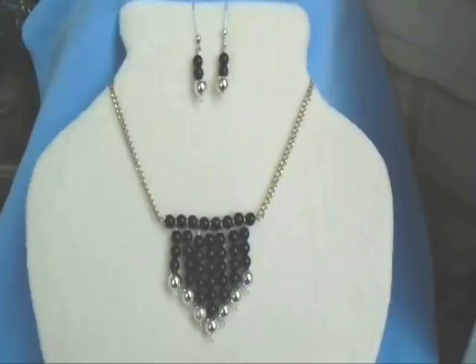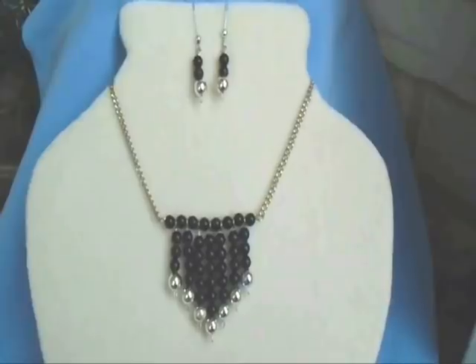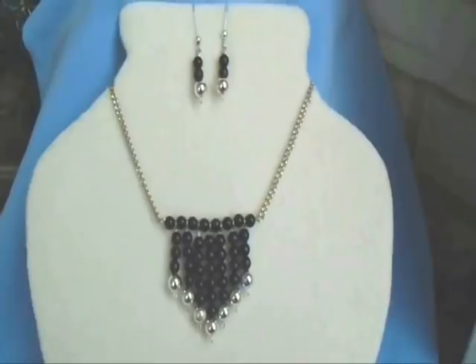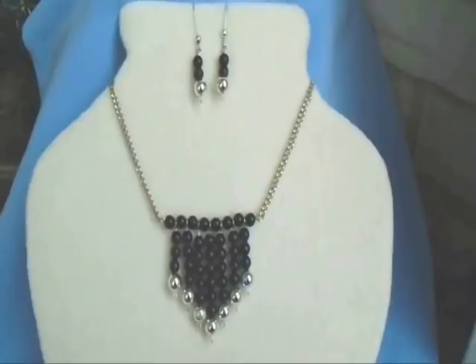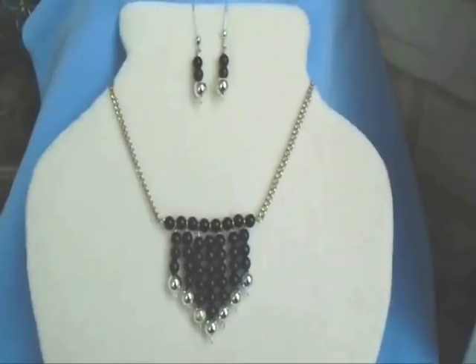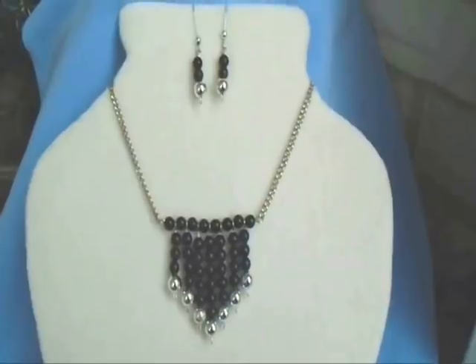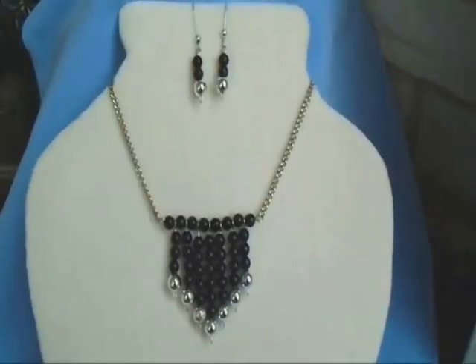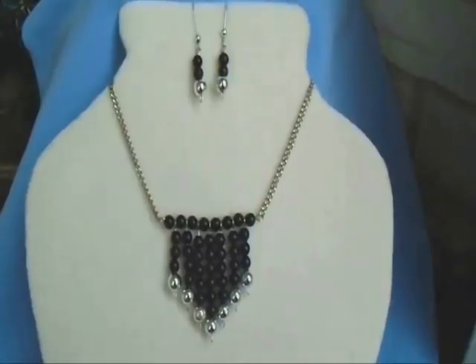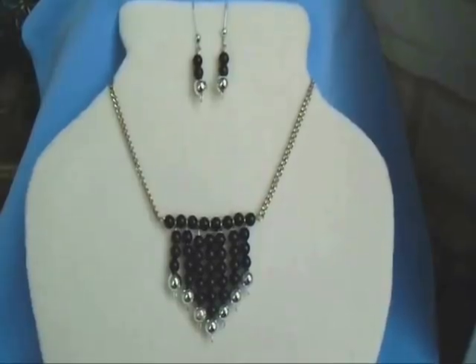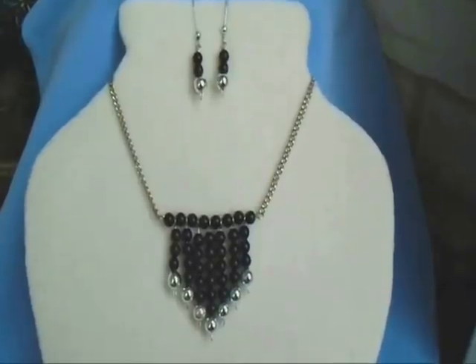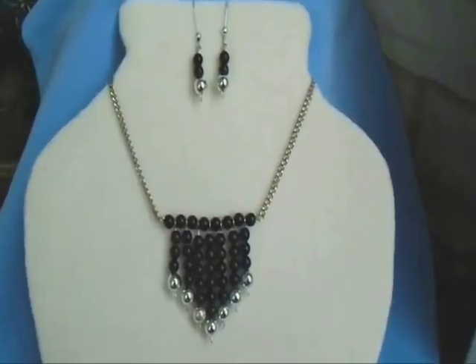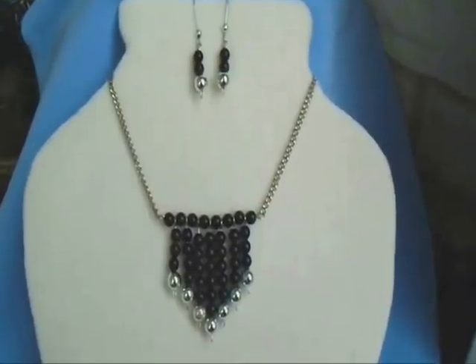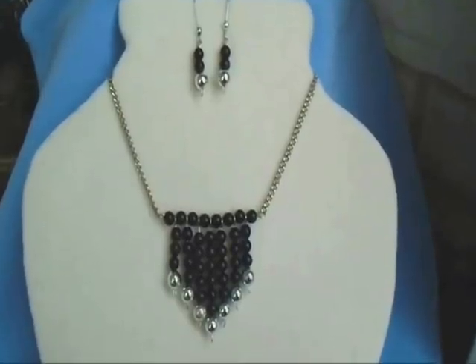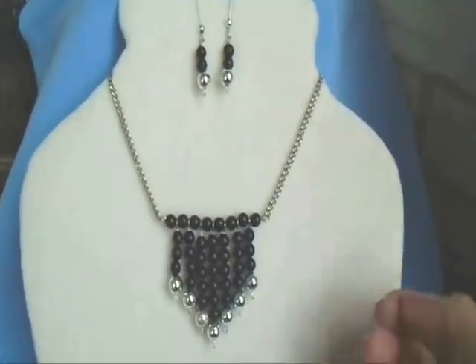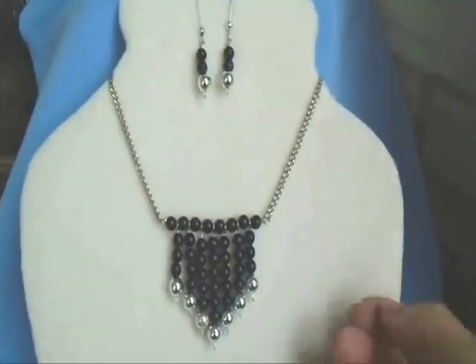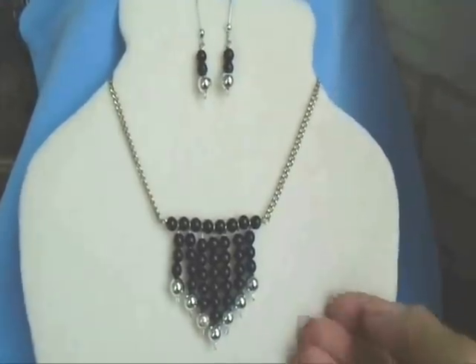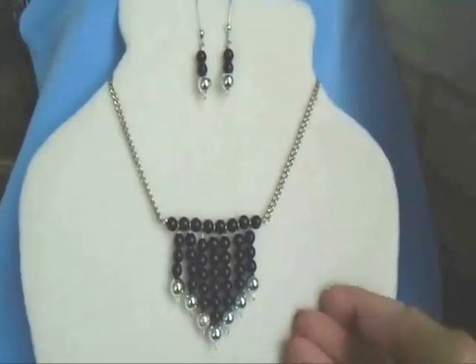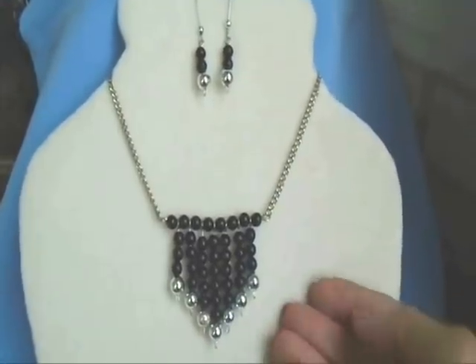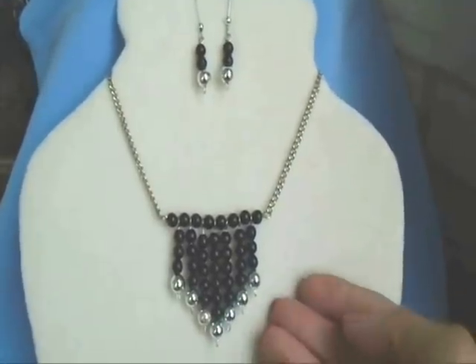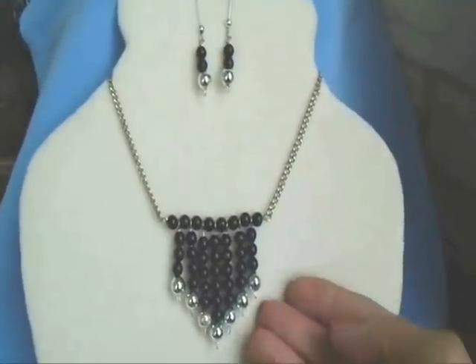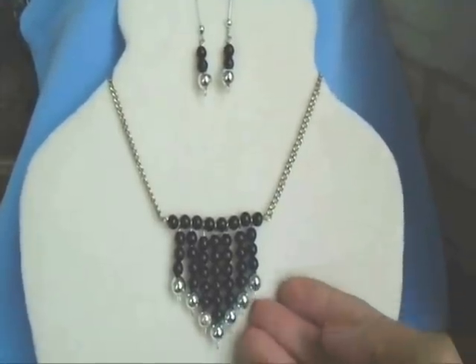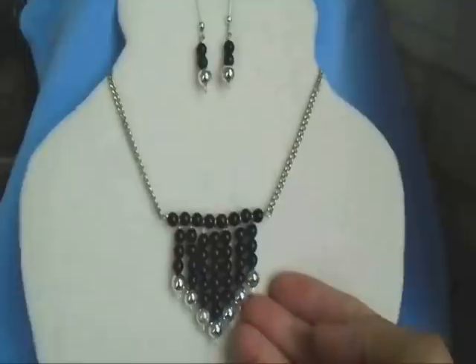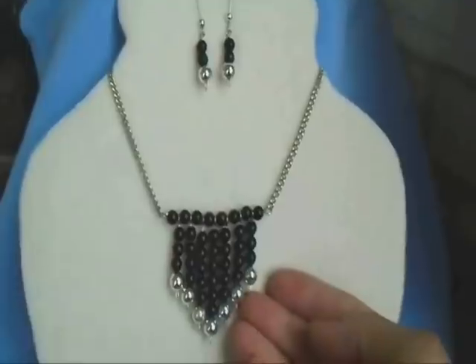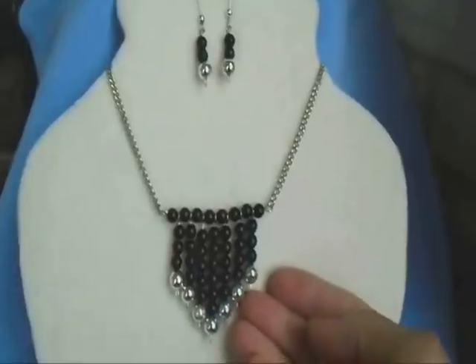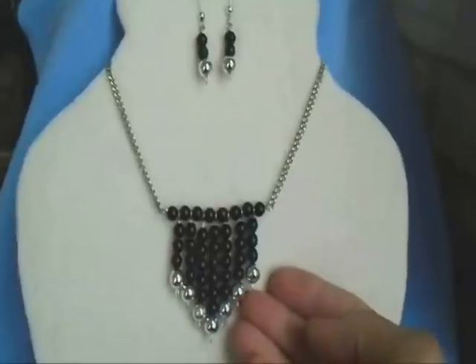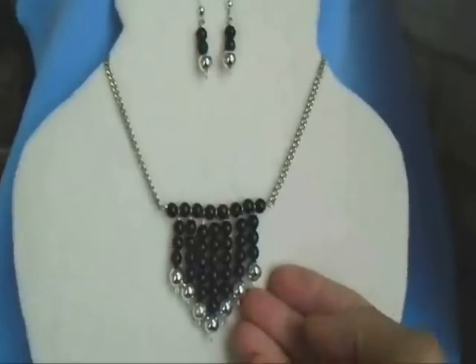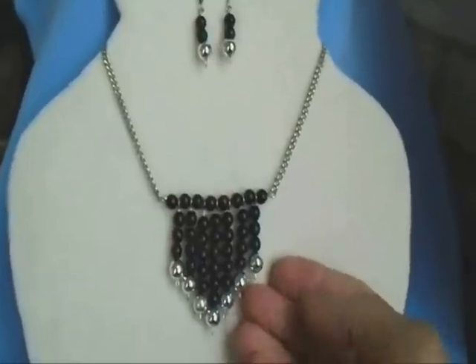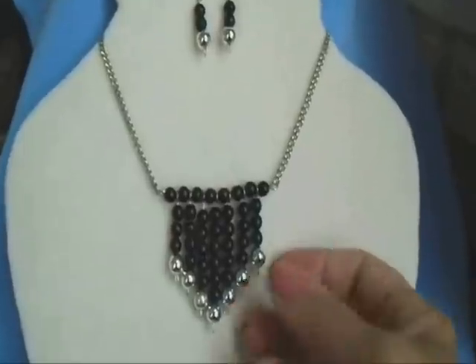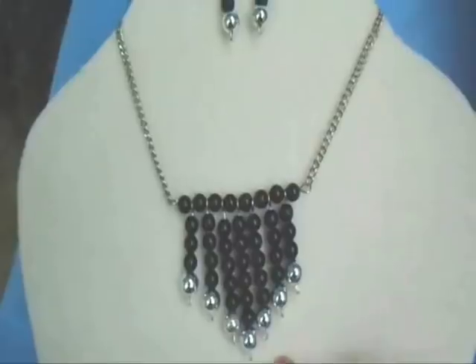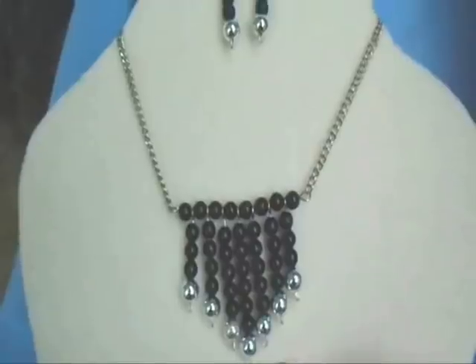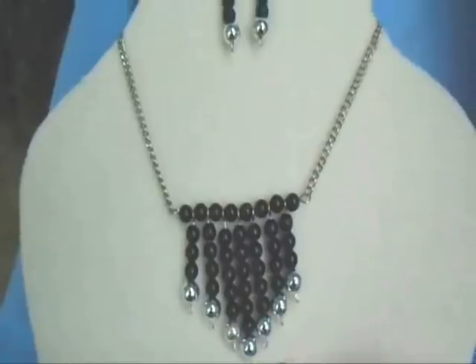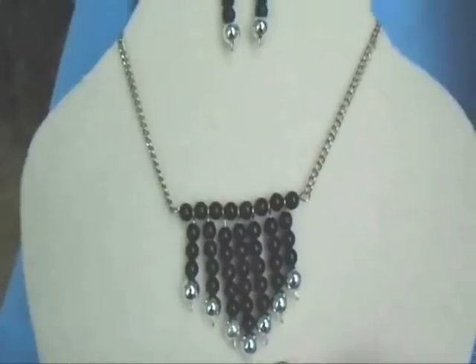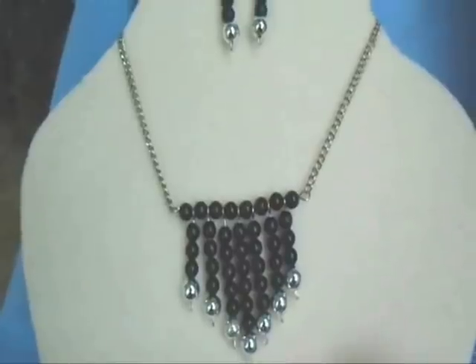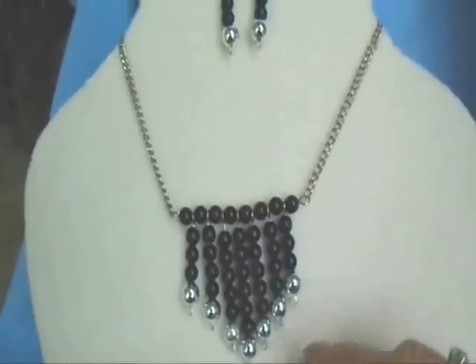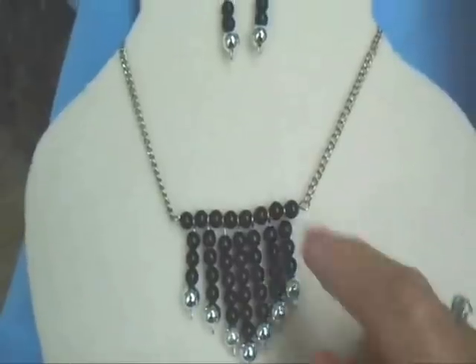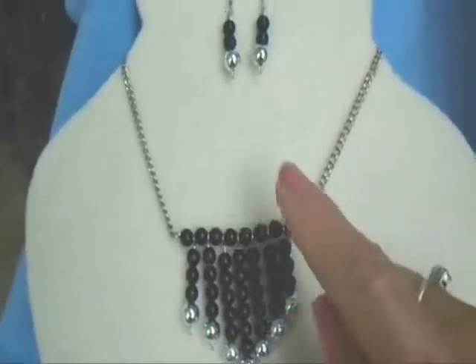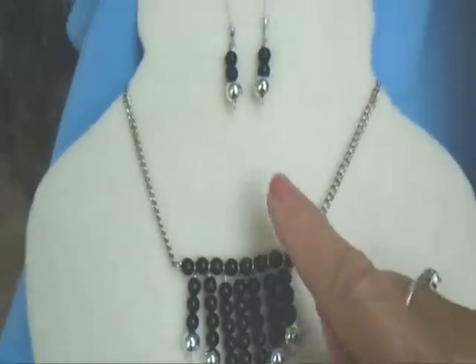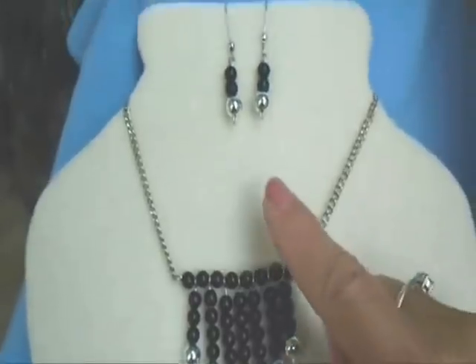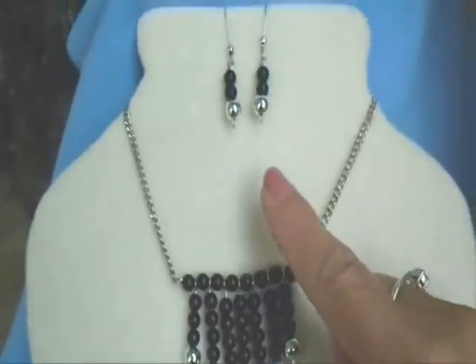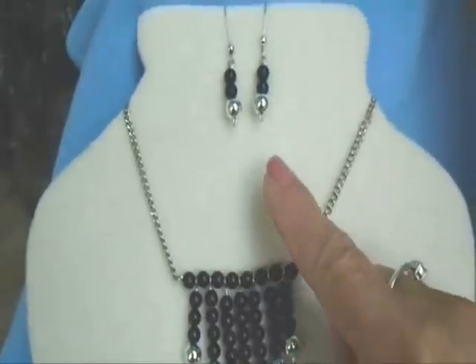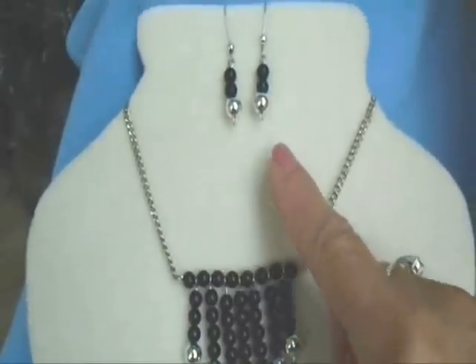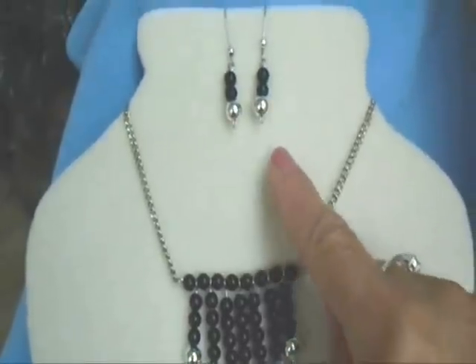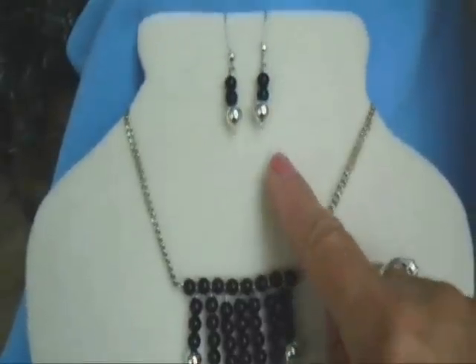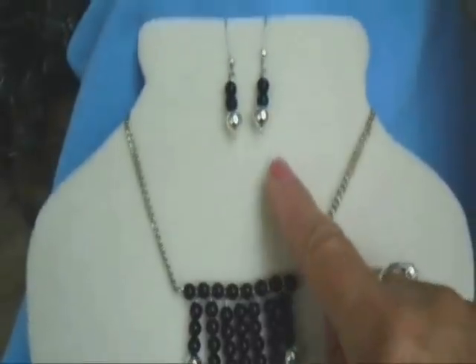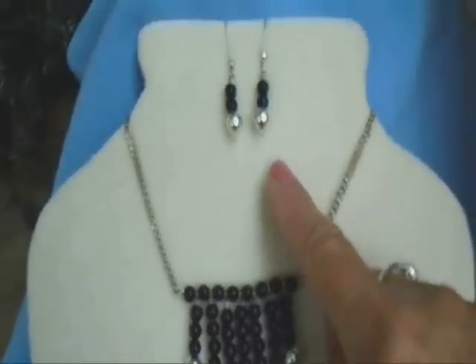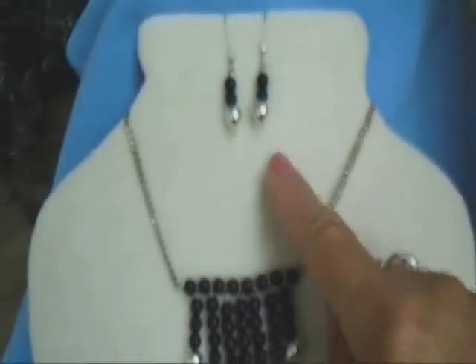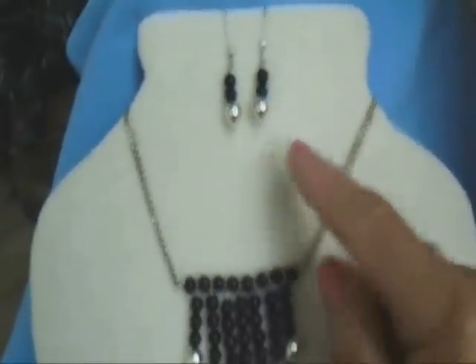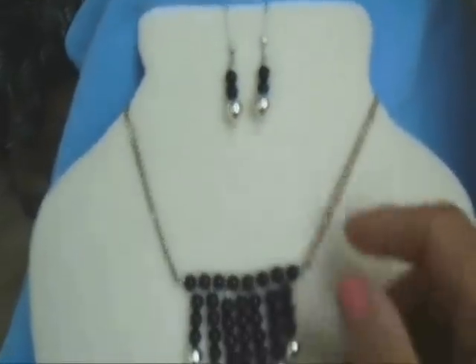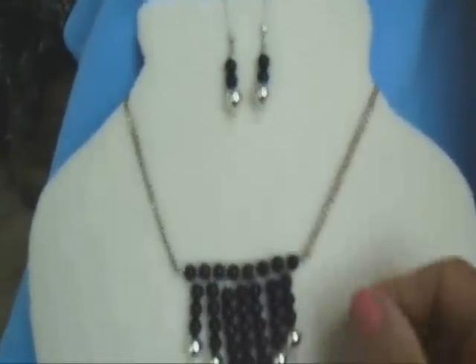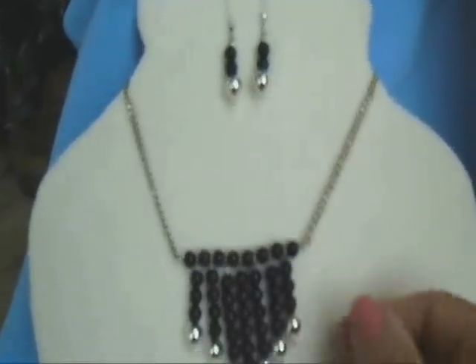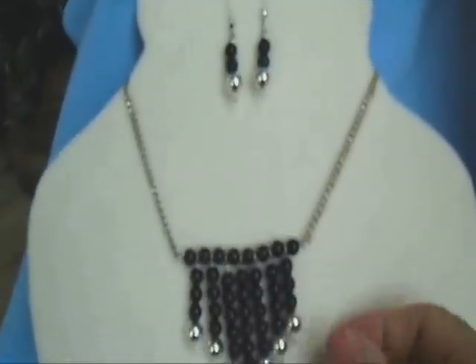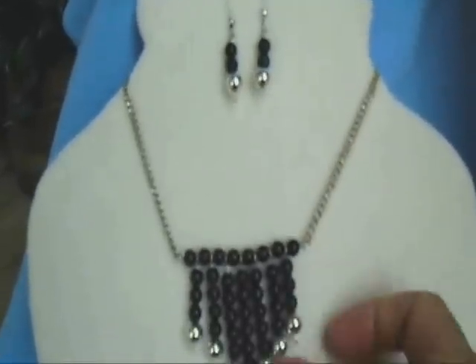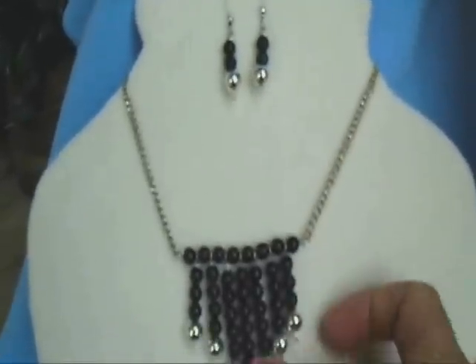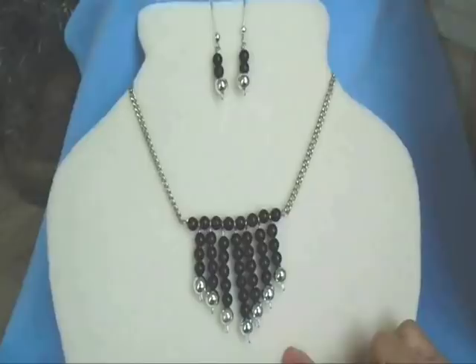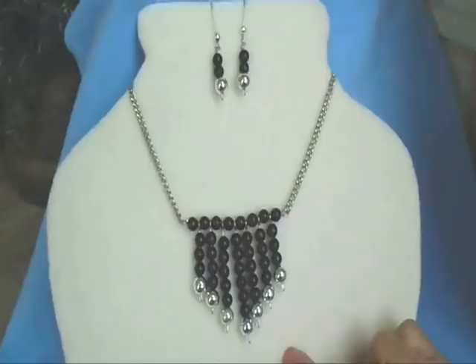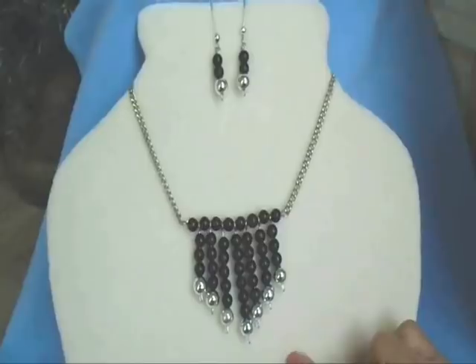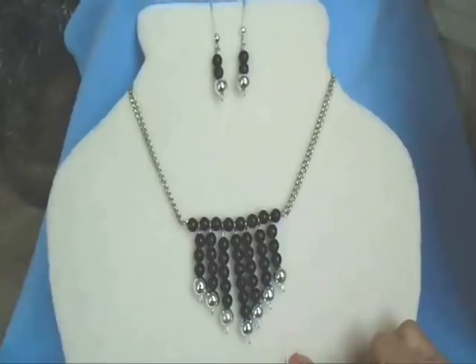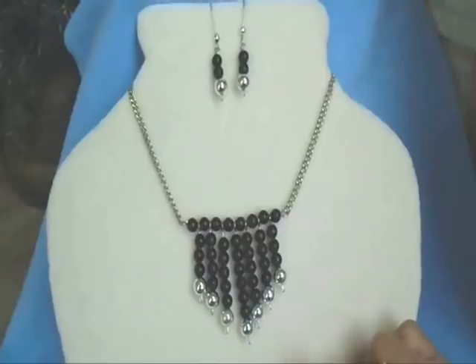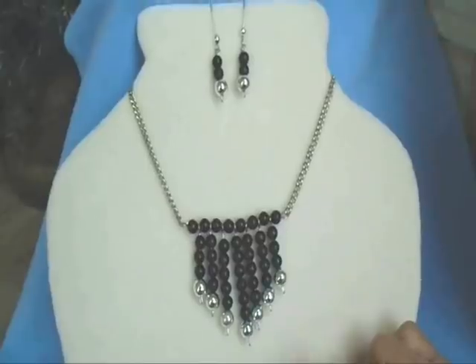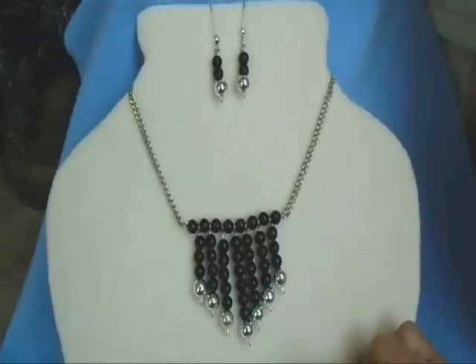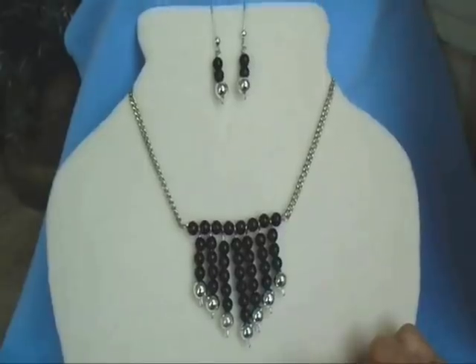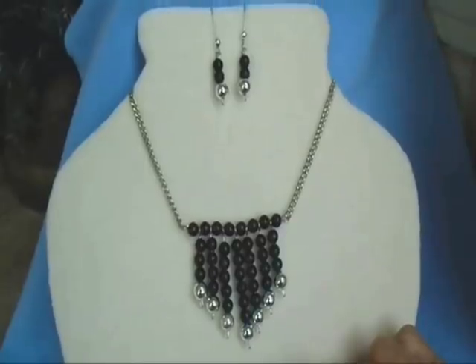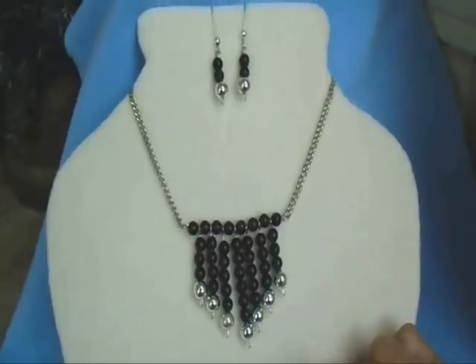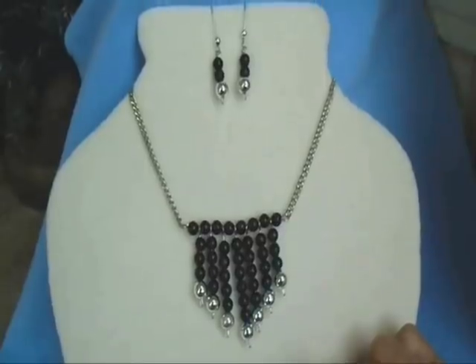Hi everyone, this is Emmy. Today I'm going to show you how to make this necklace and matching earrings. So let's get started.